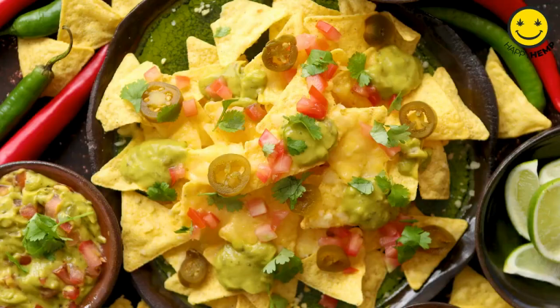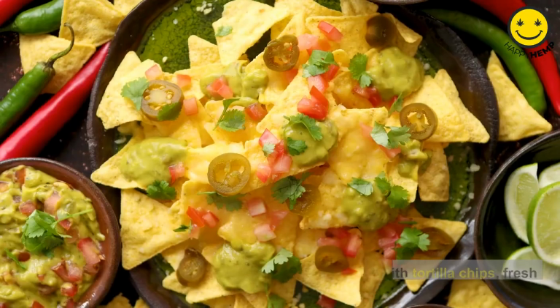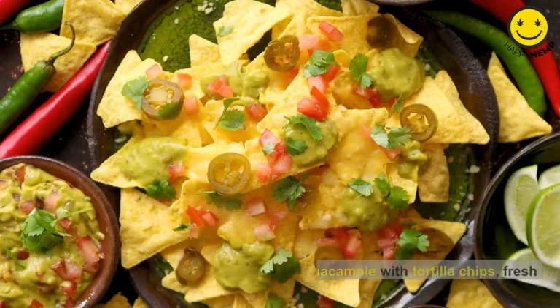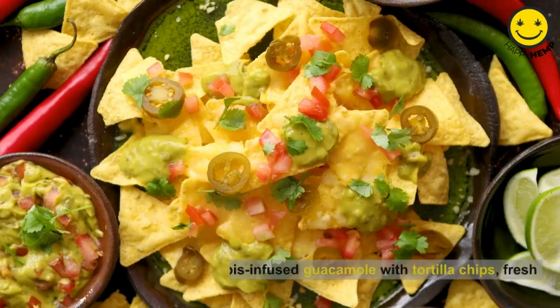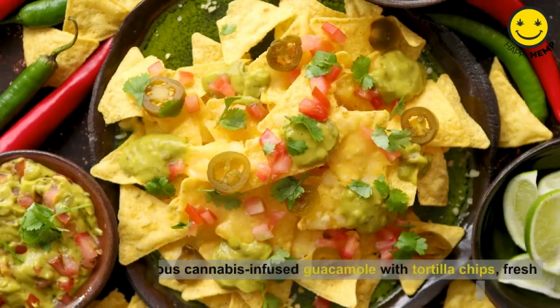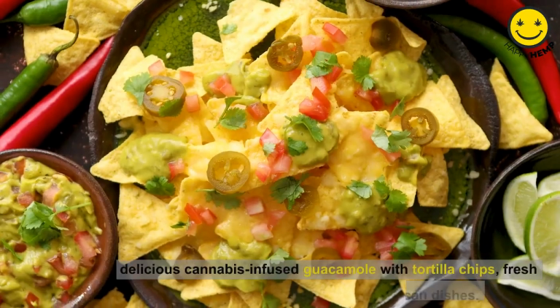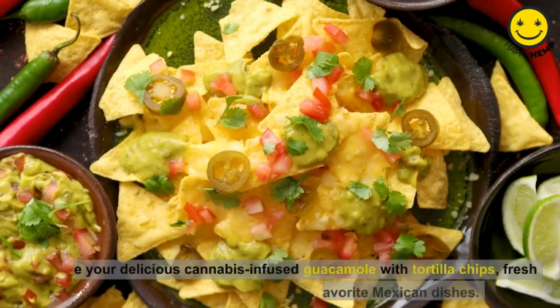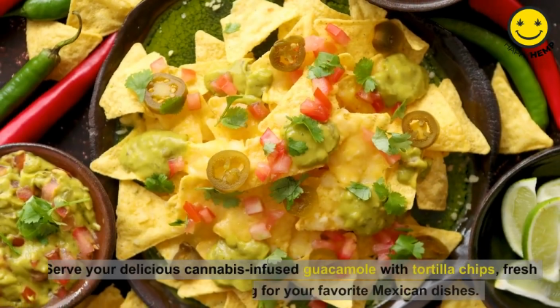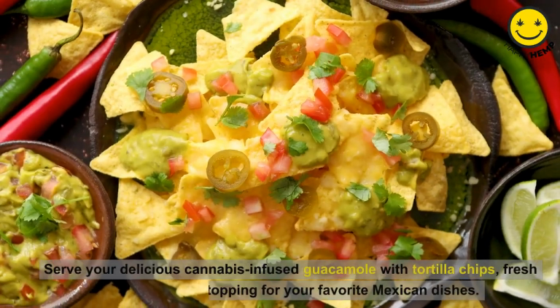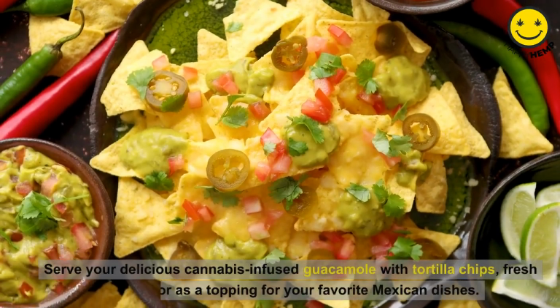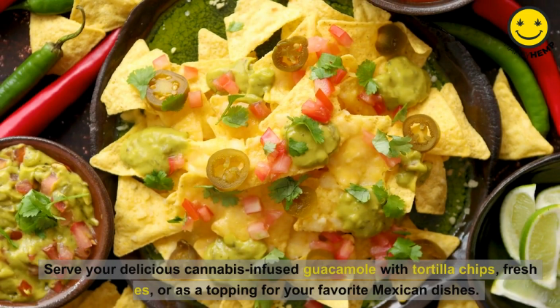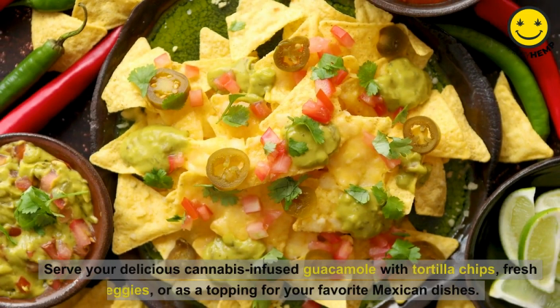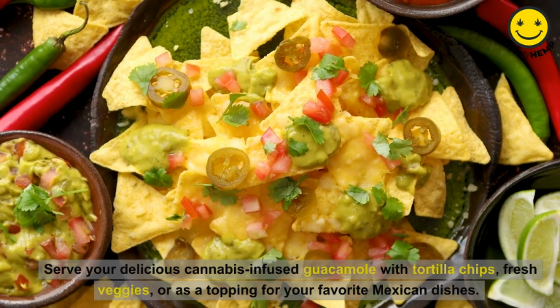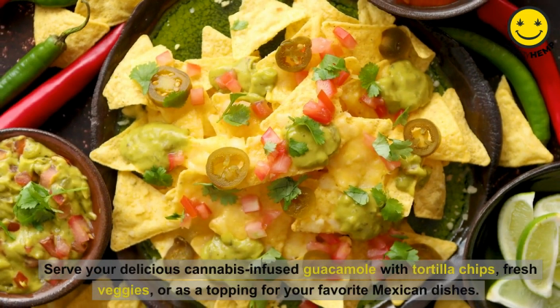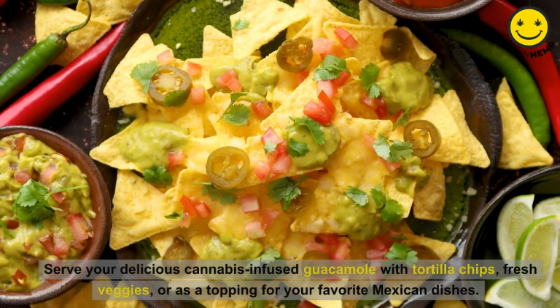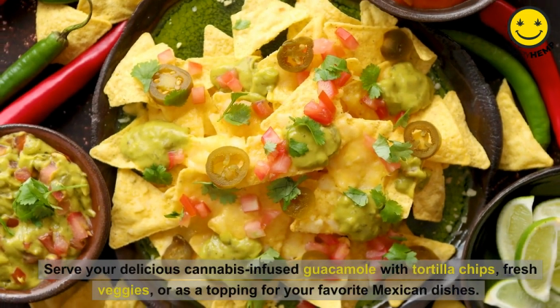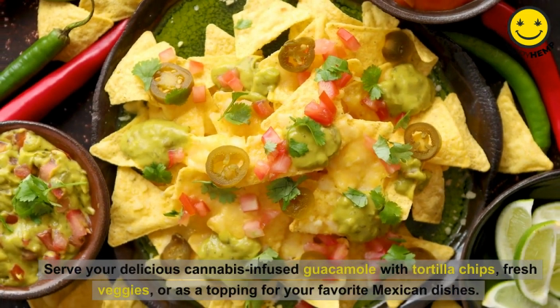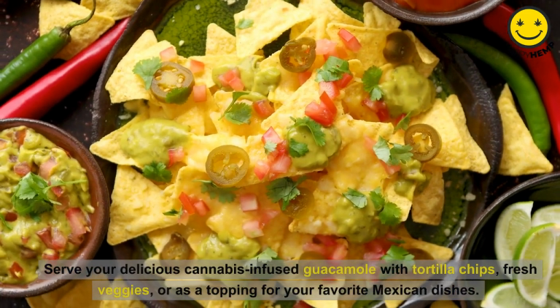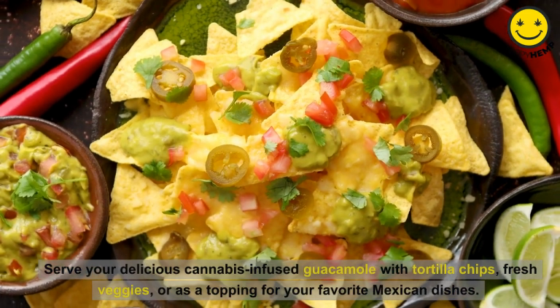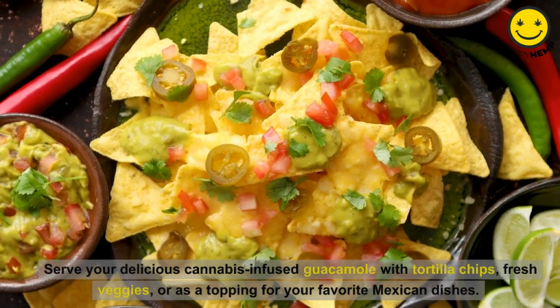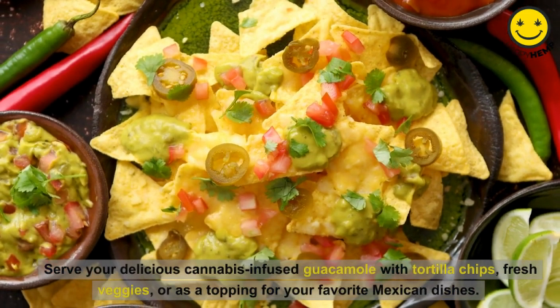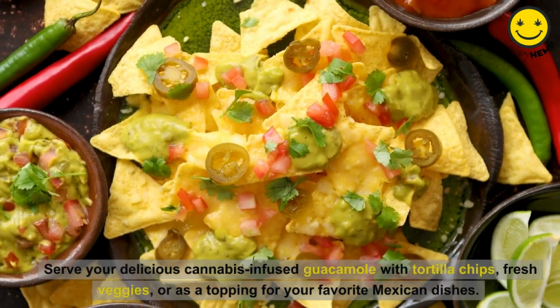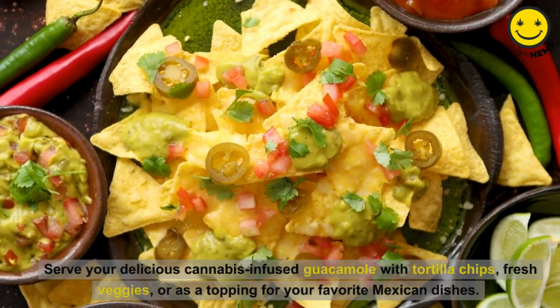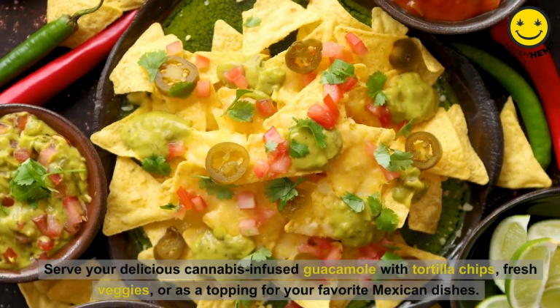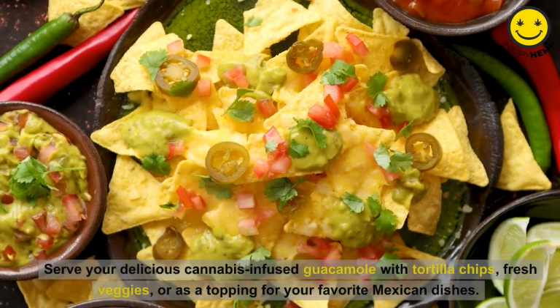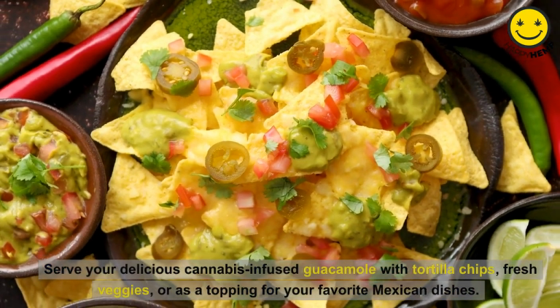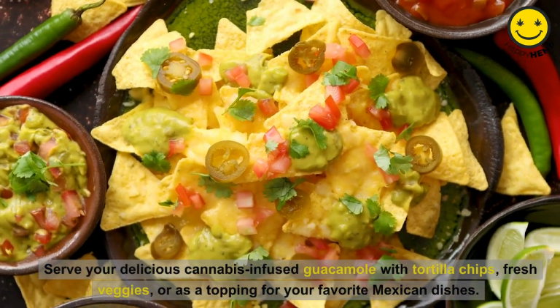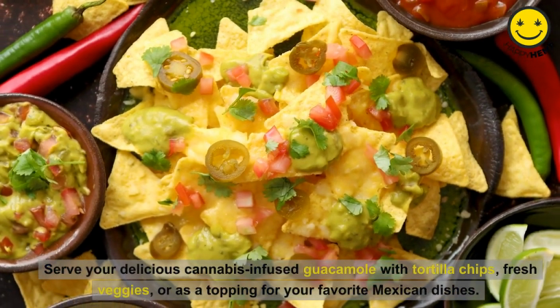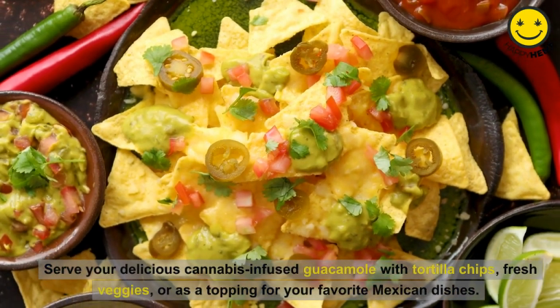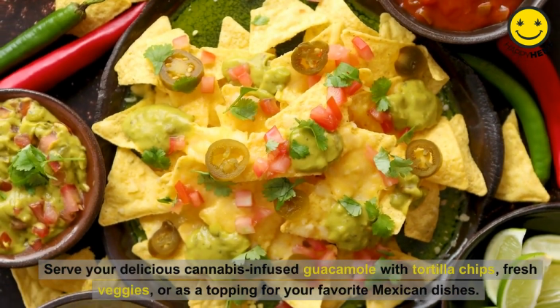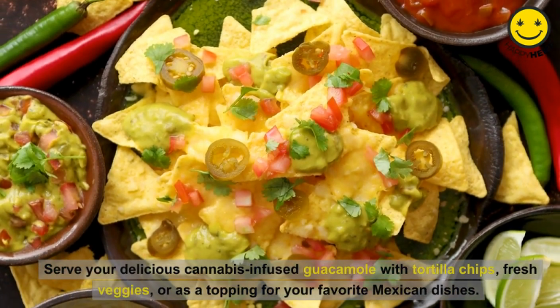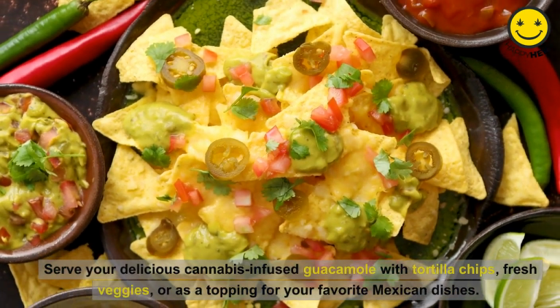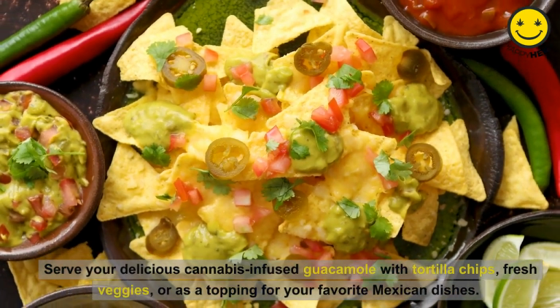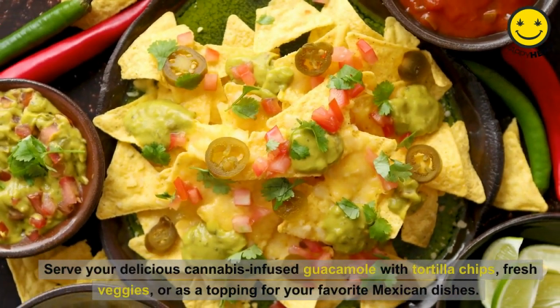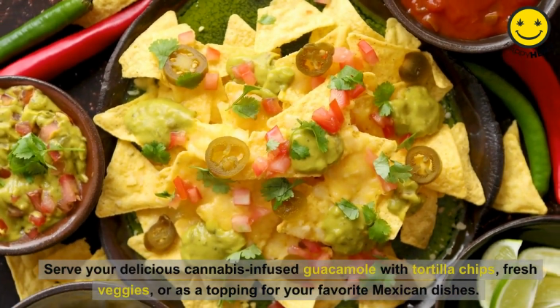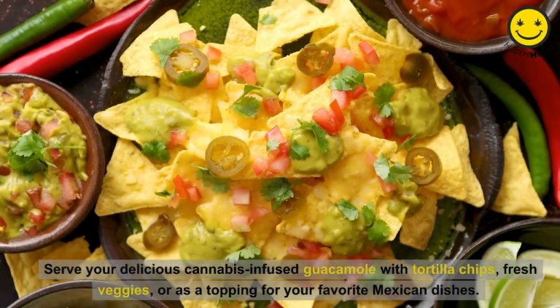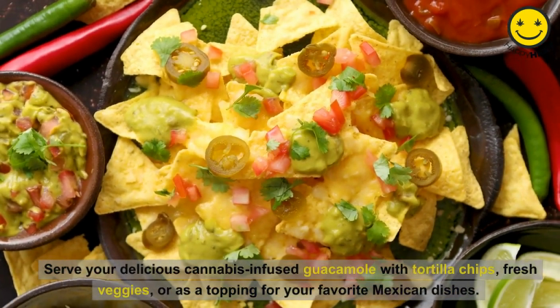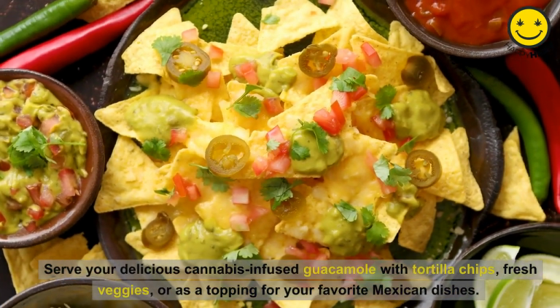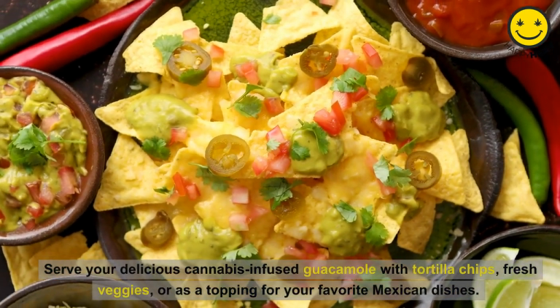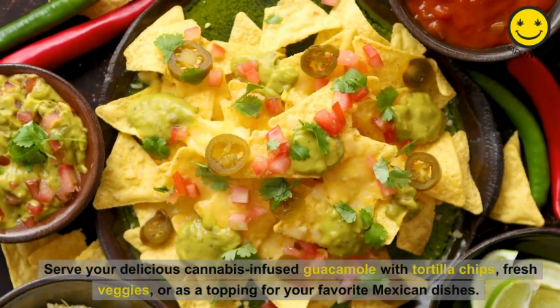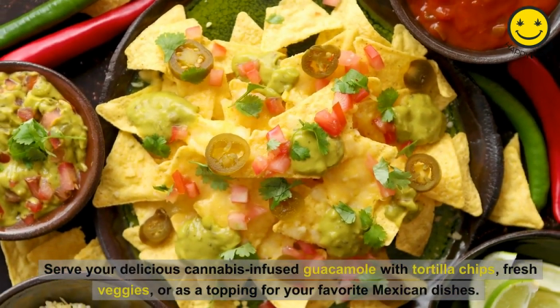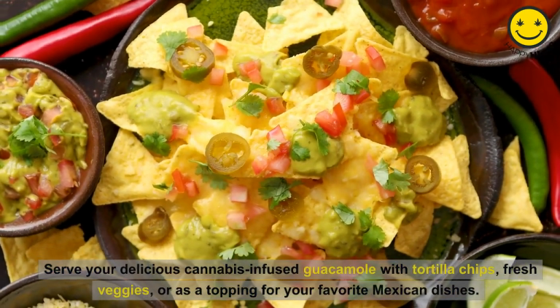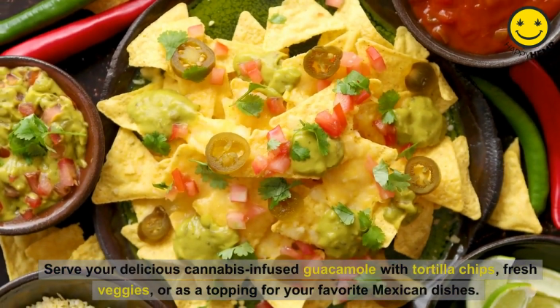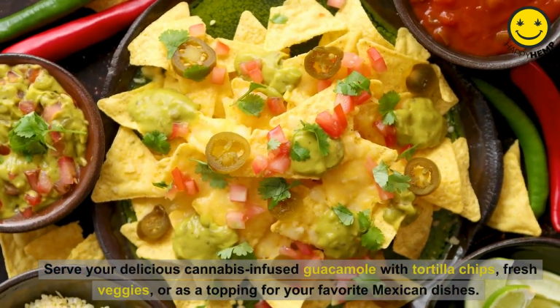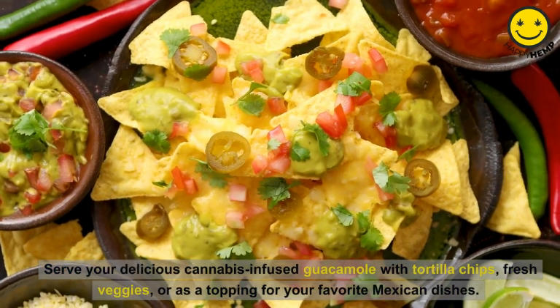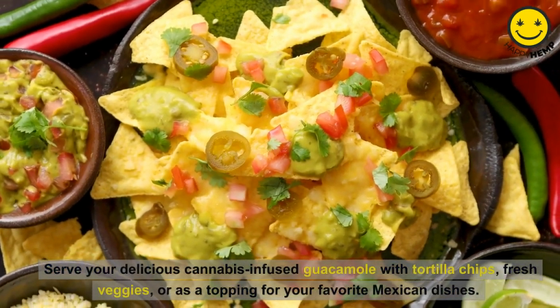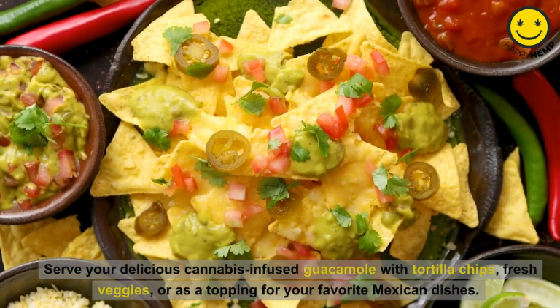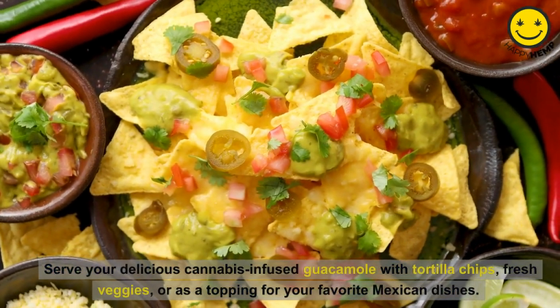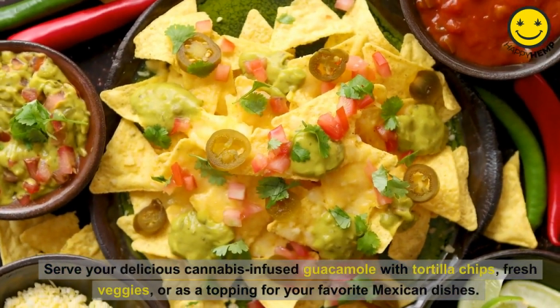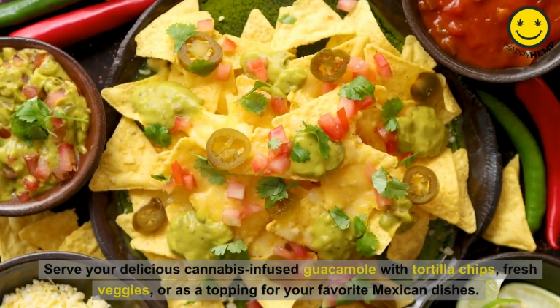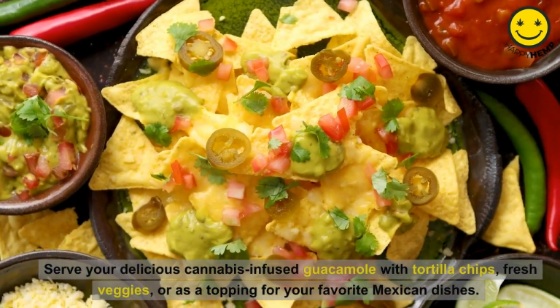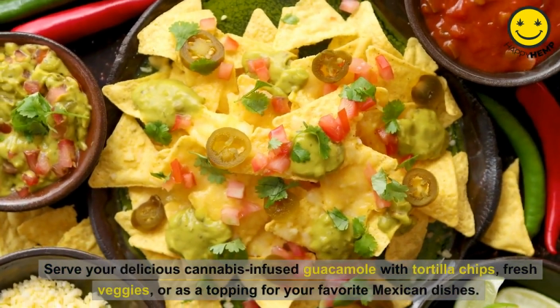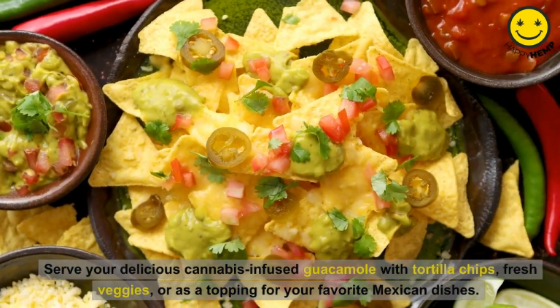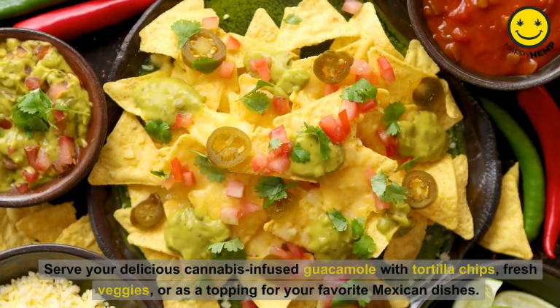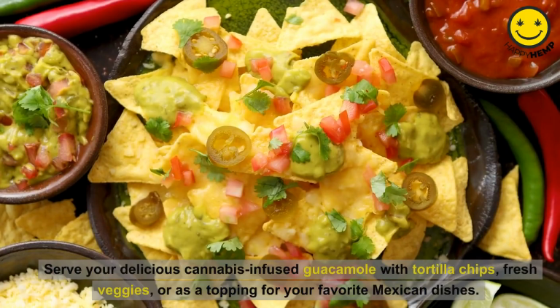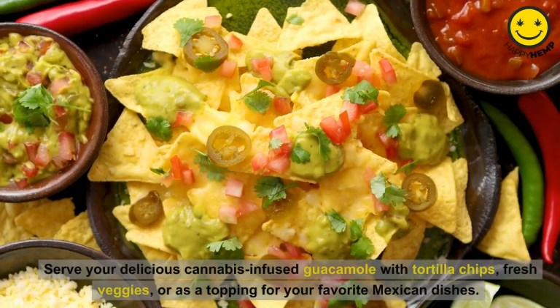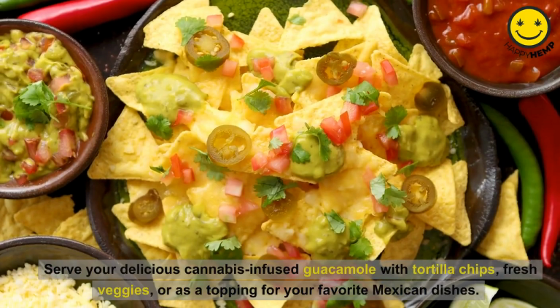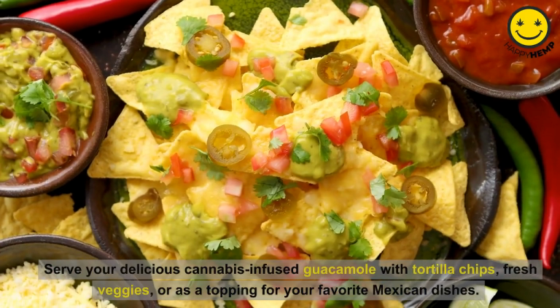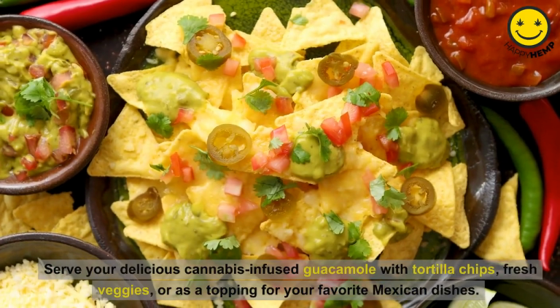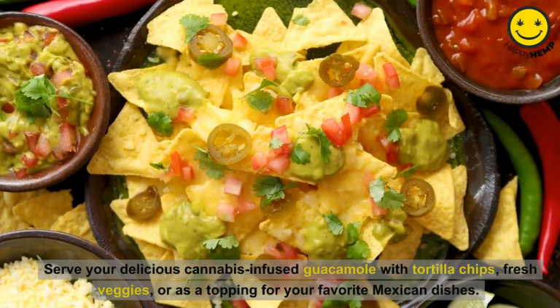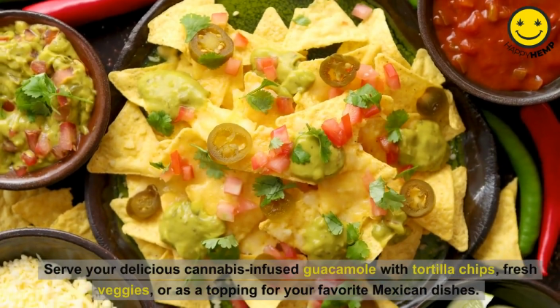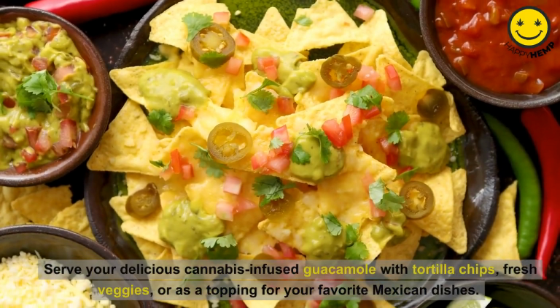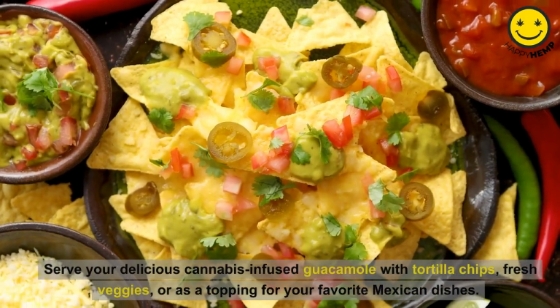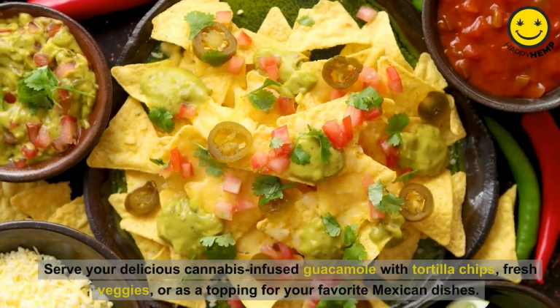Serve your delicious cannabis-infused guacamole with tortilla chips, fresh veggies, or as a topping for your favorite Mexican dishes.